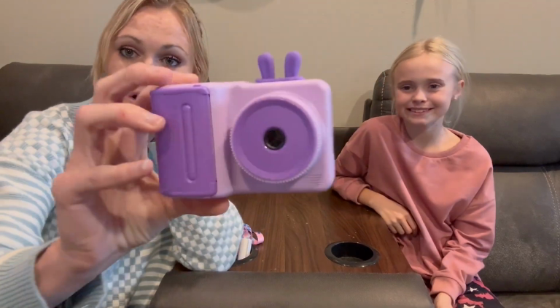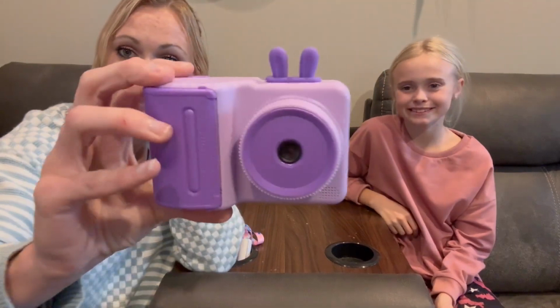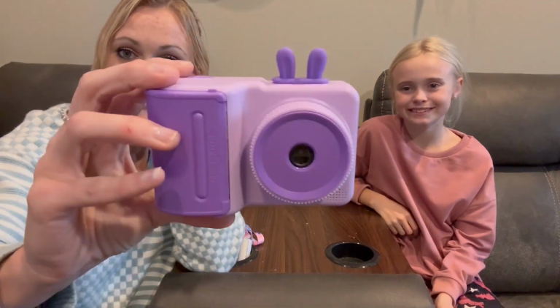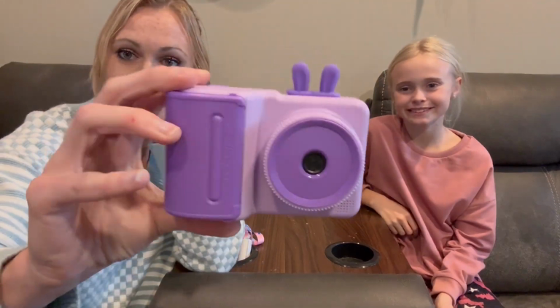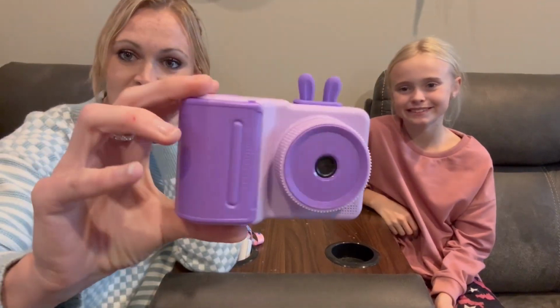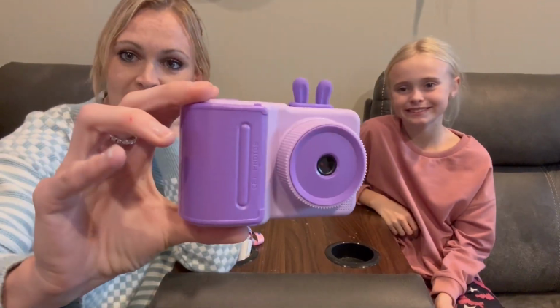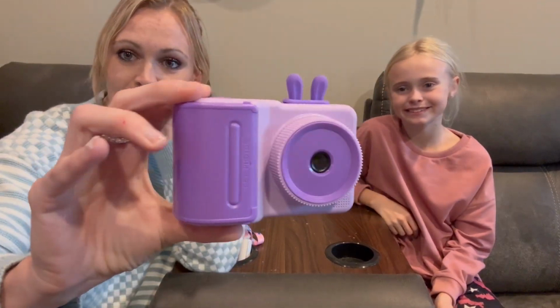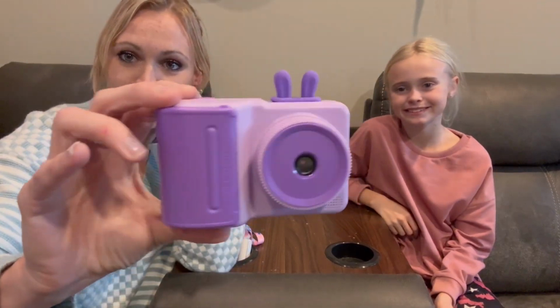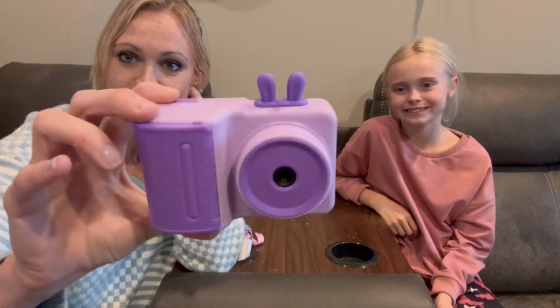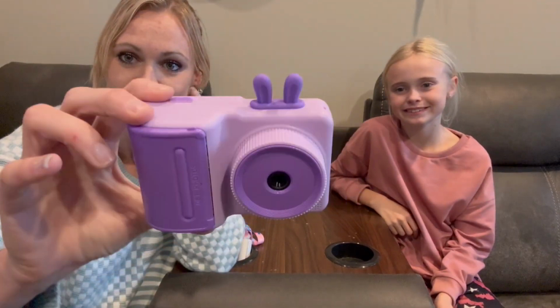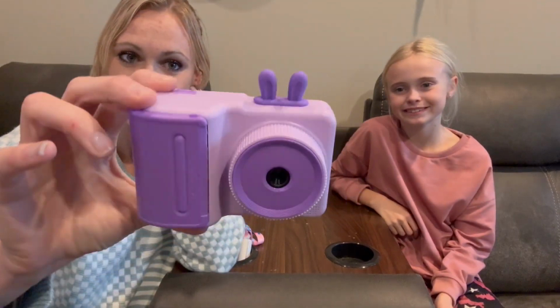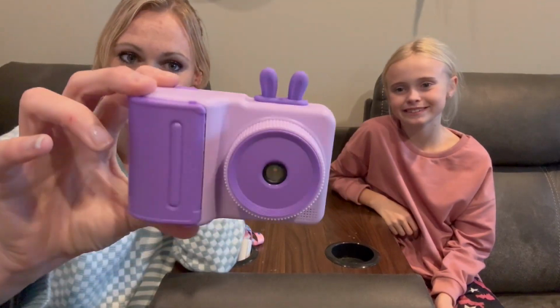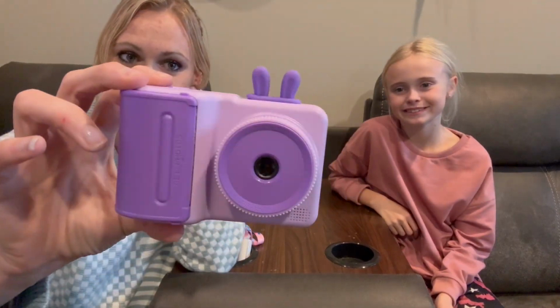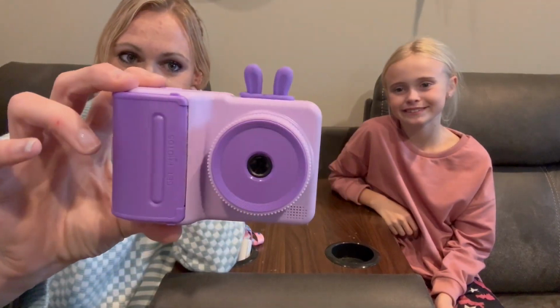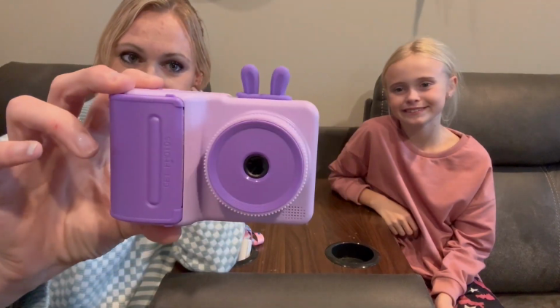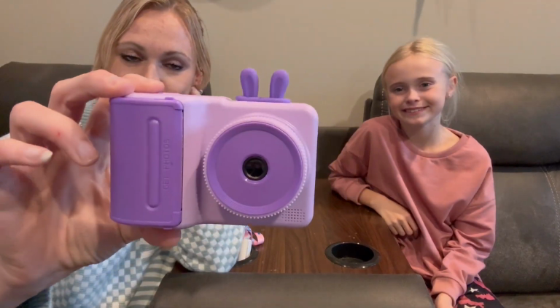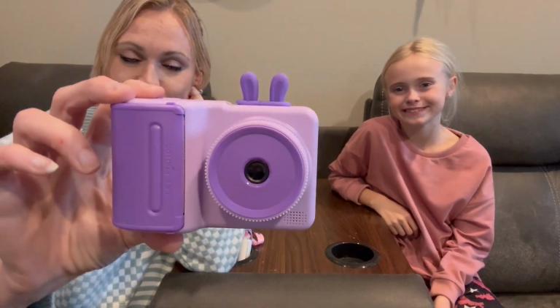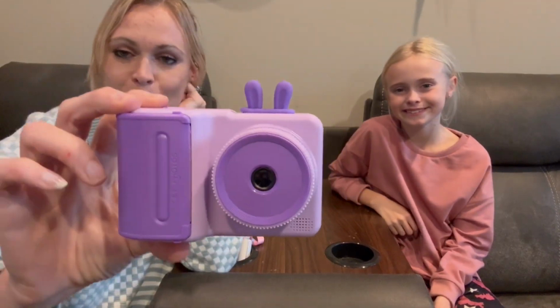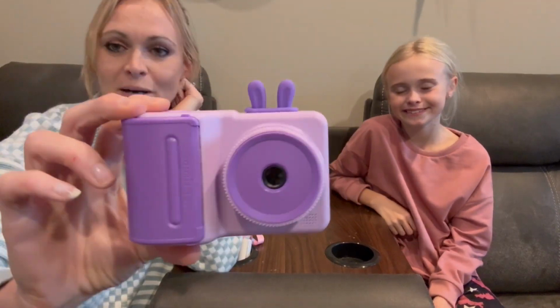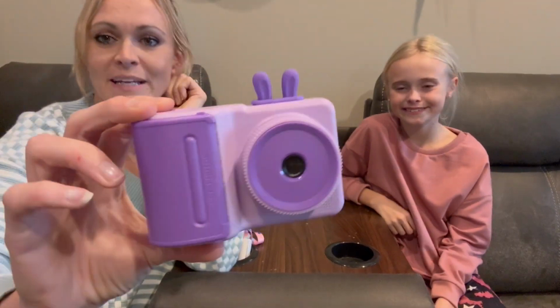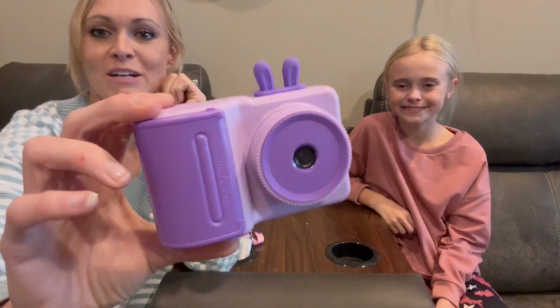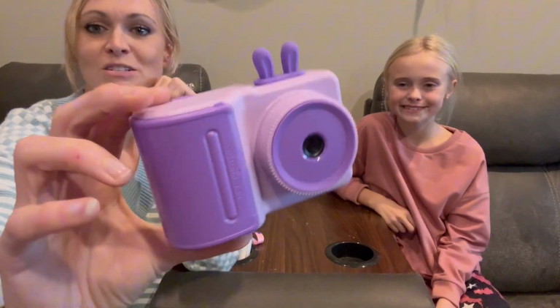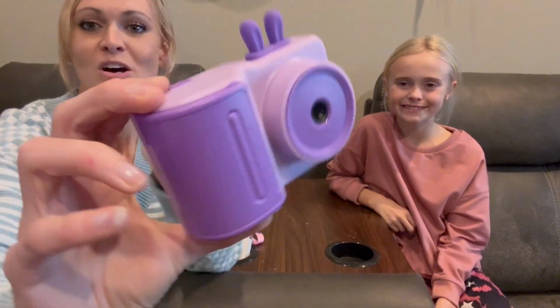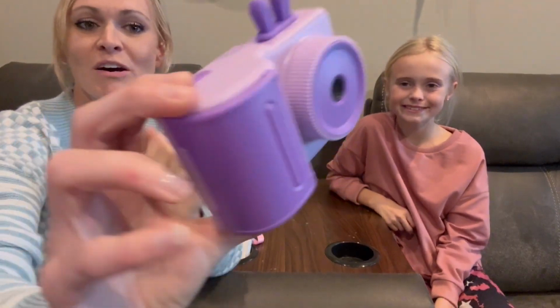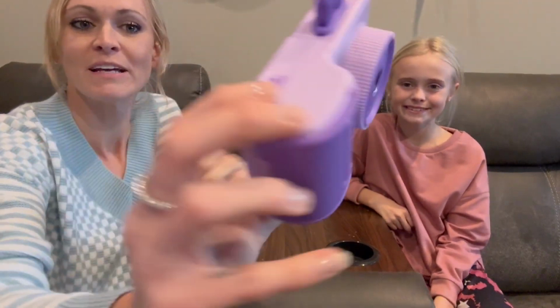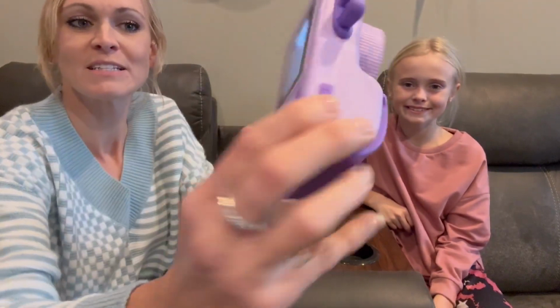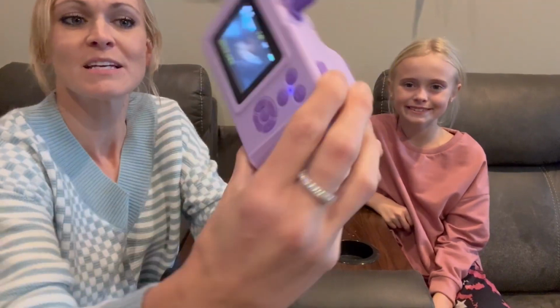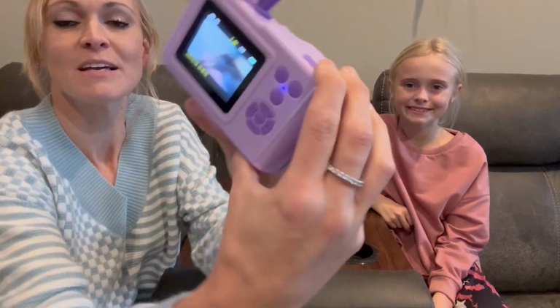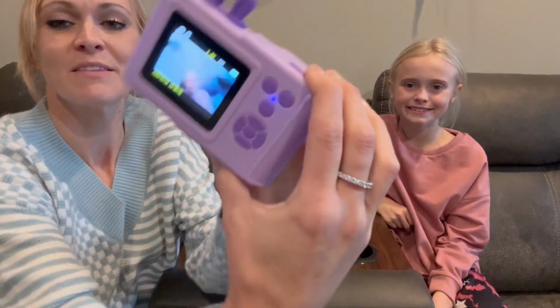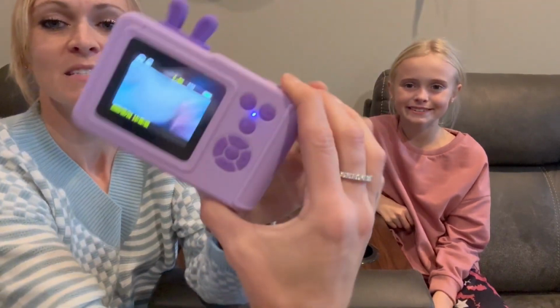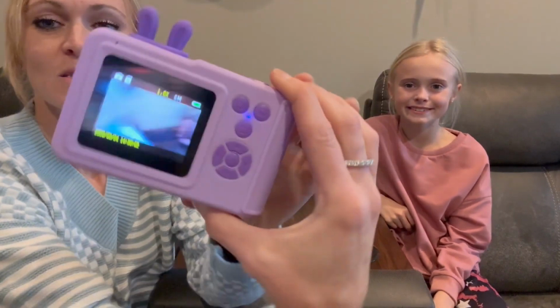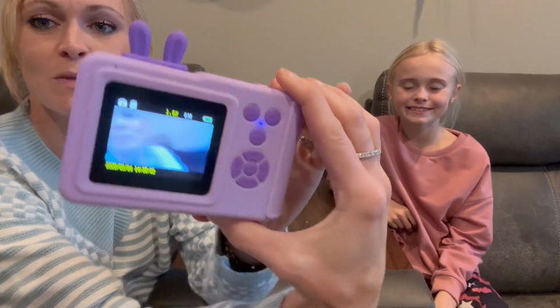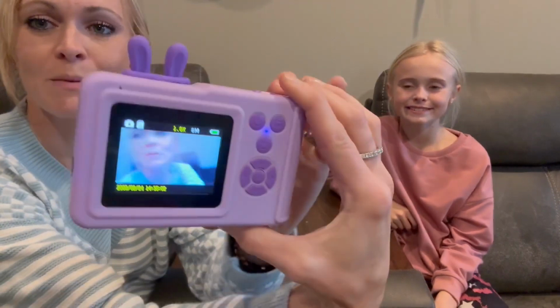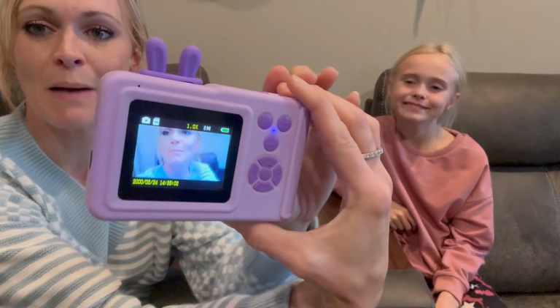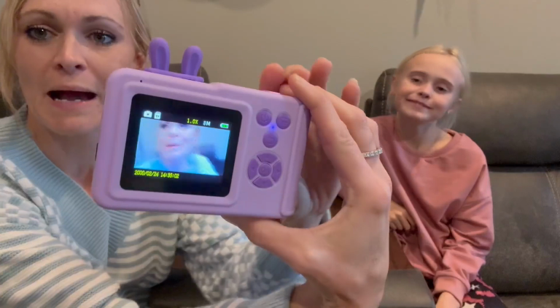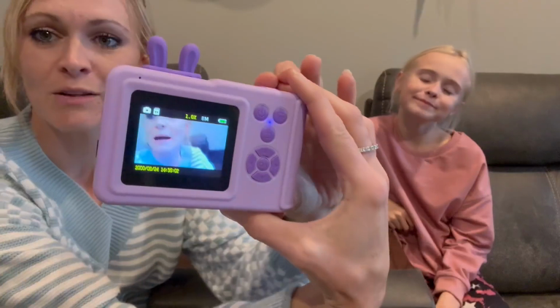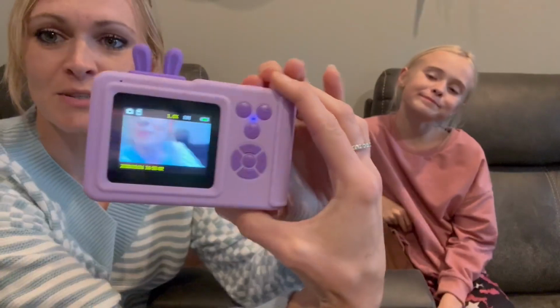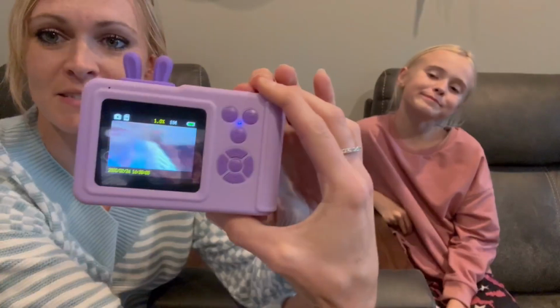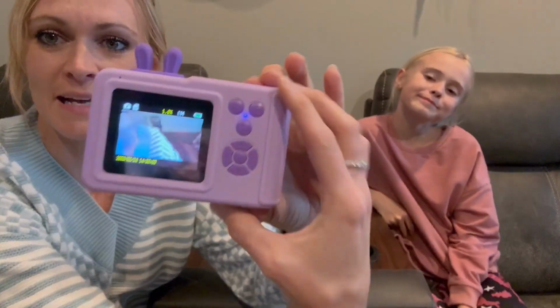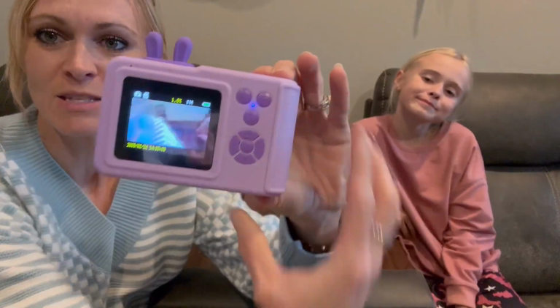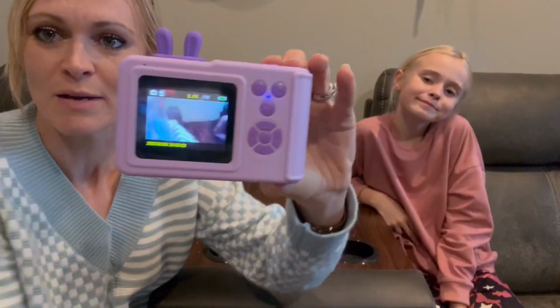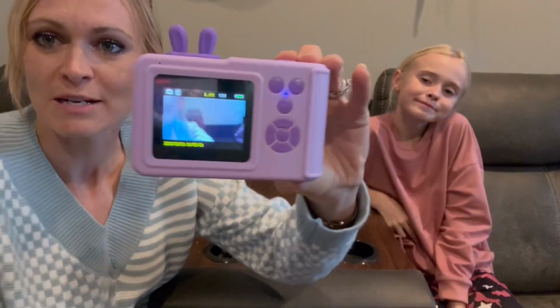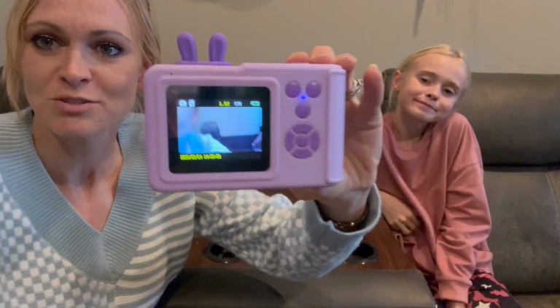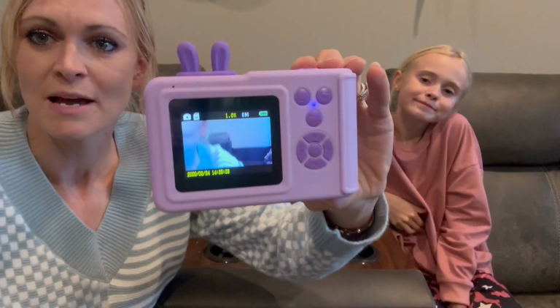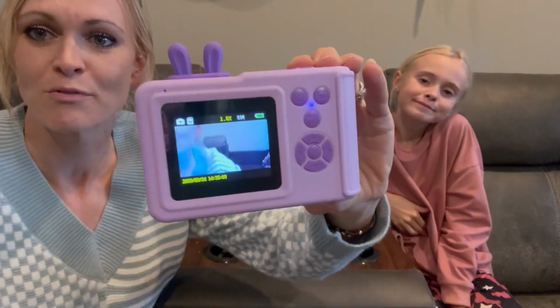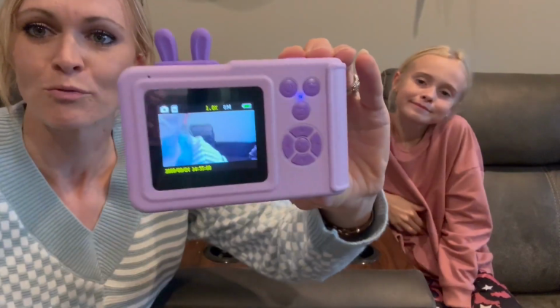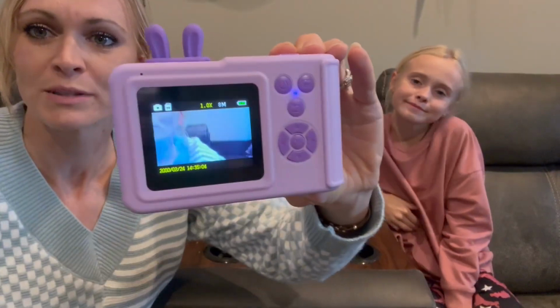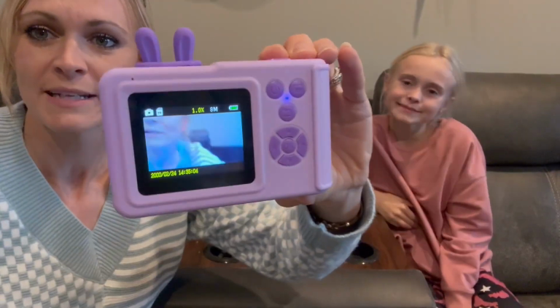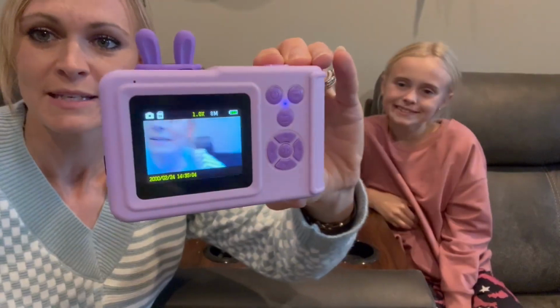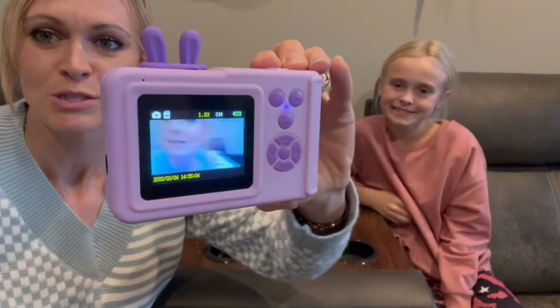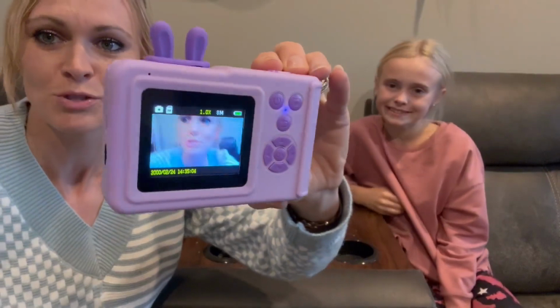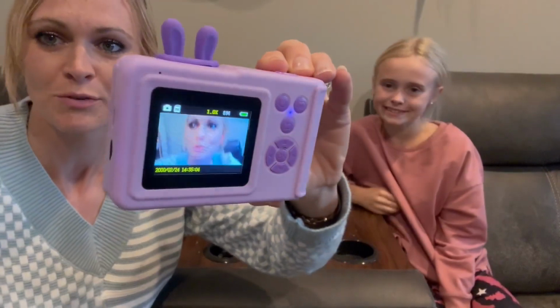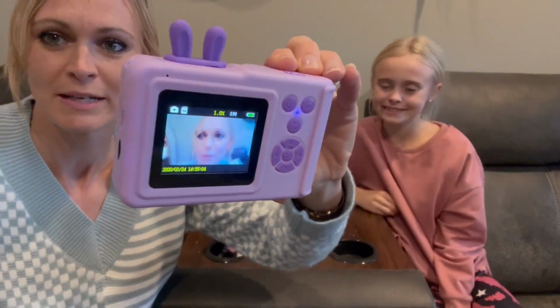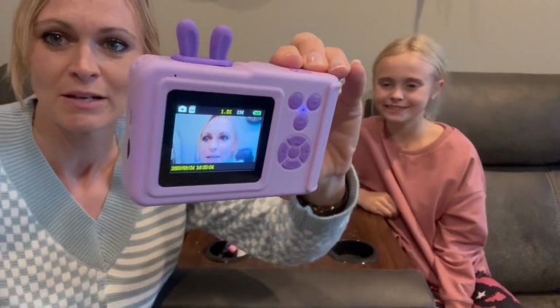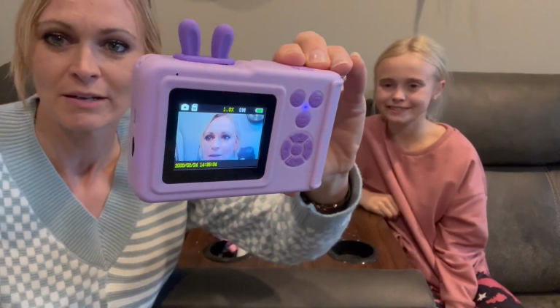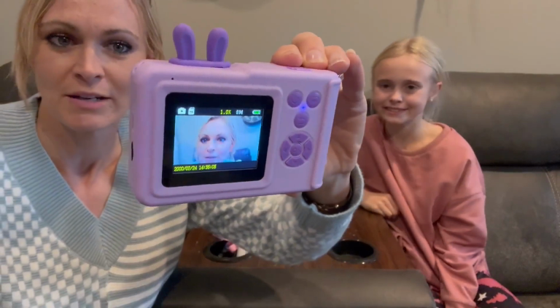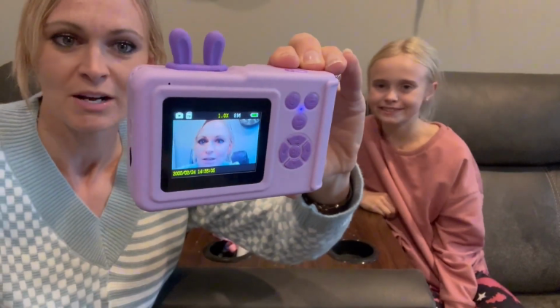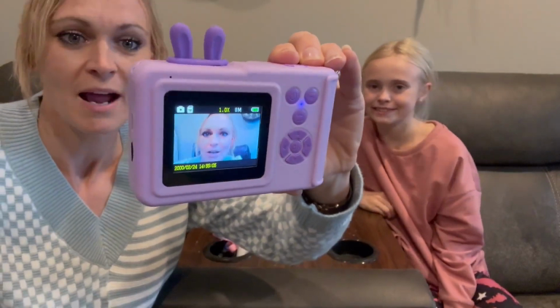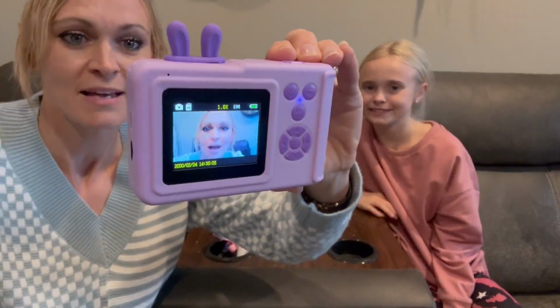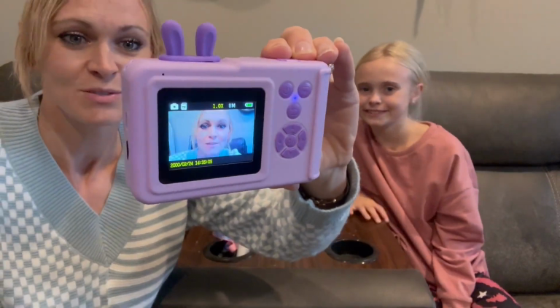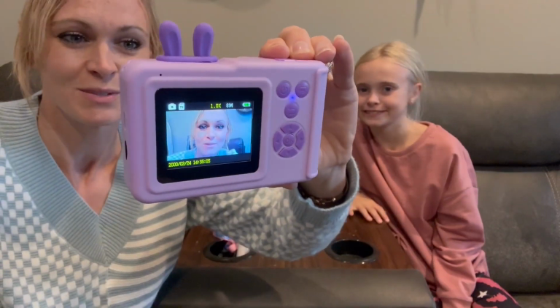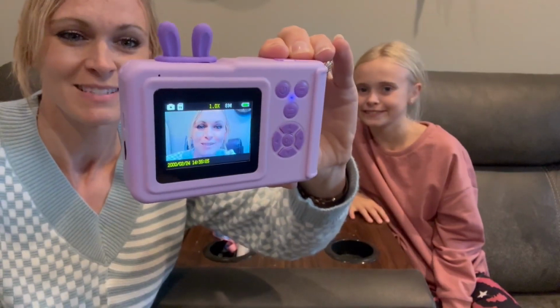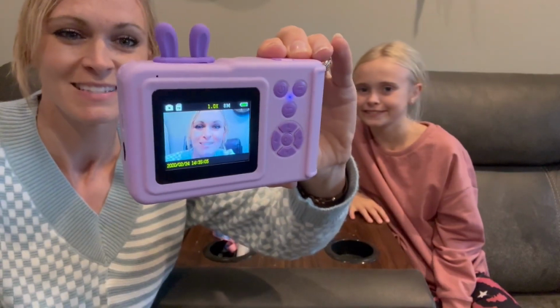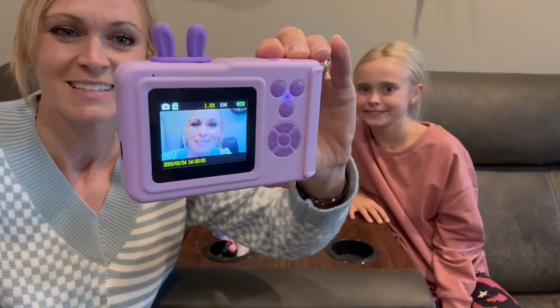This camera is cute. It's got the cute little bunny ears on it. This is what the back looks like, so you actually have a really nice screen on here as you can see.